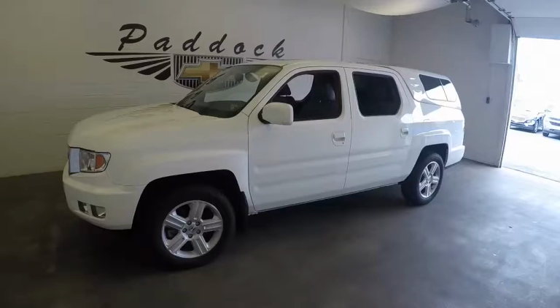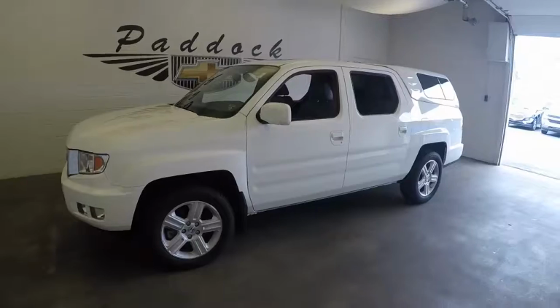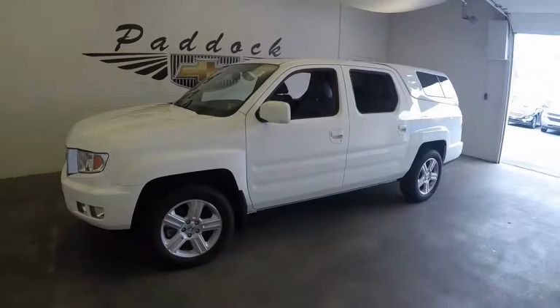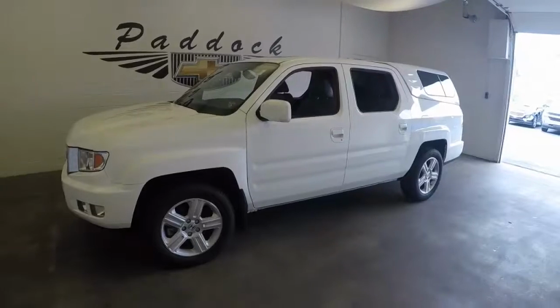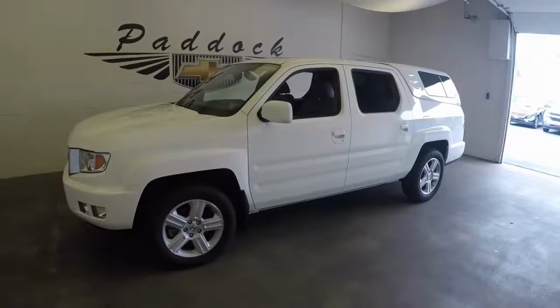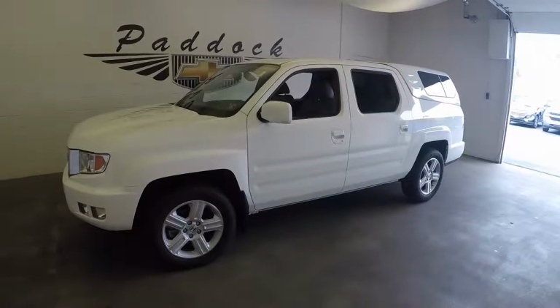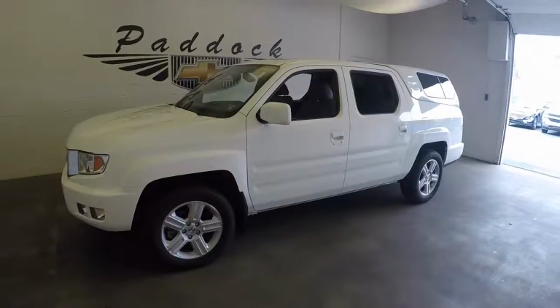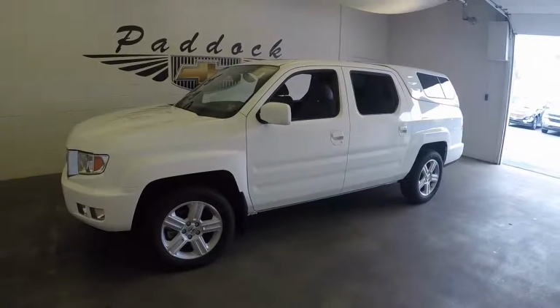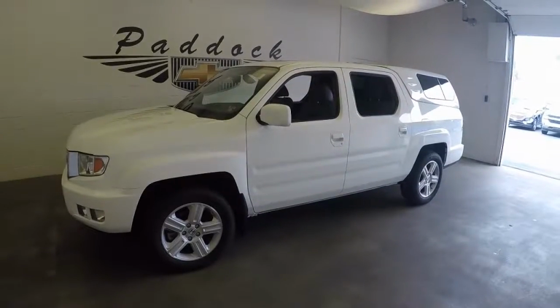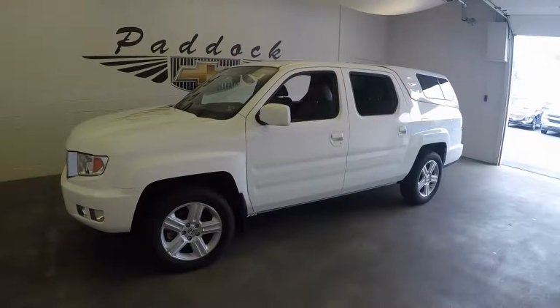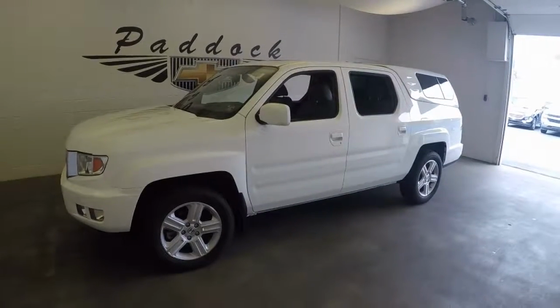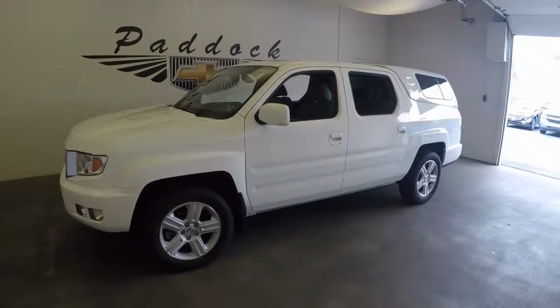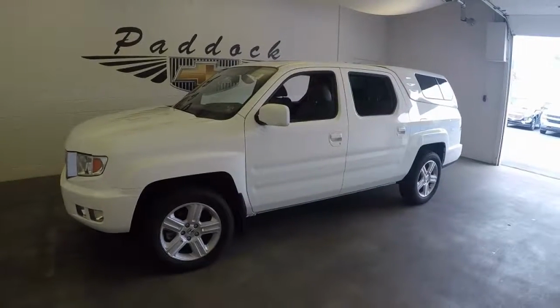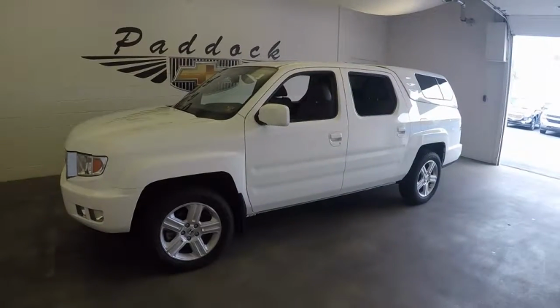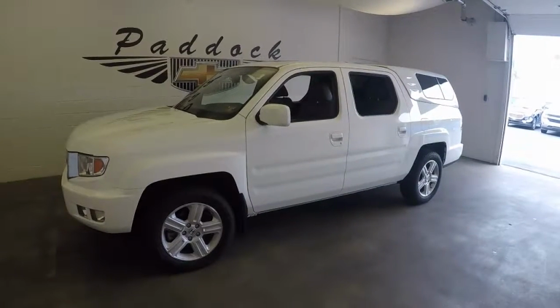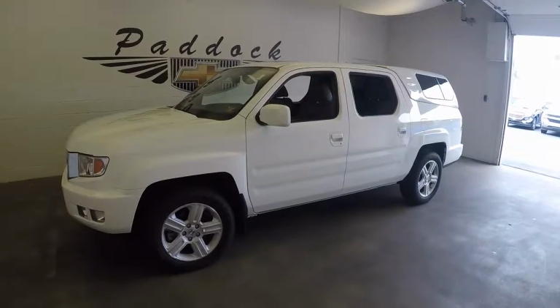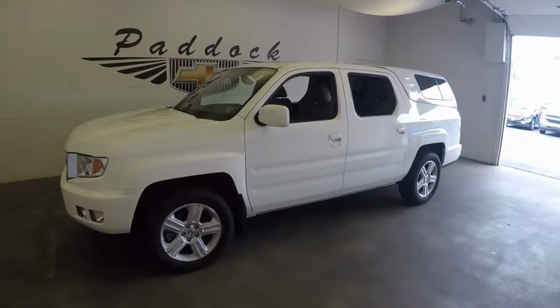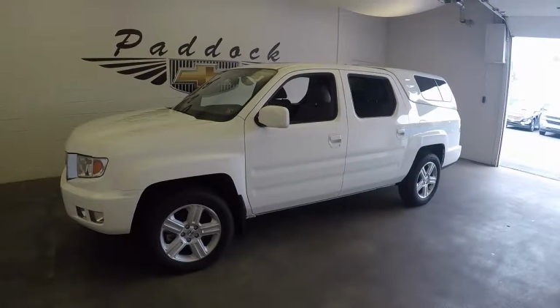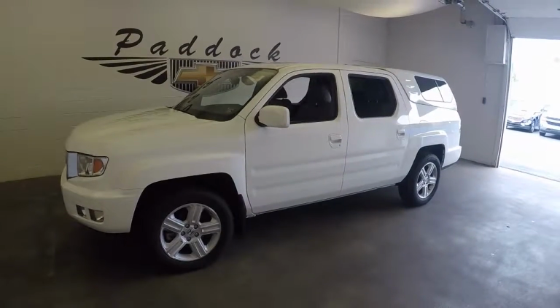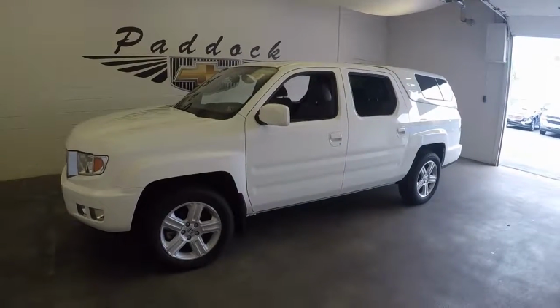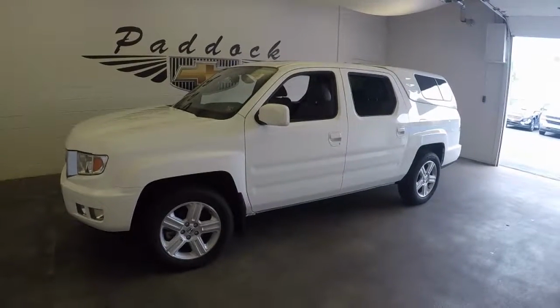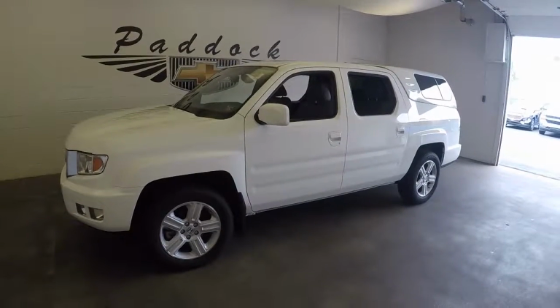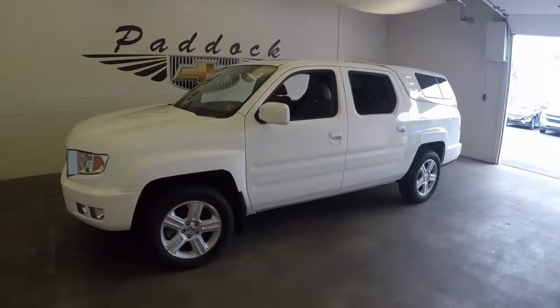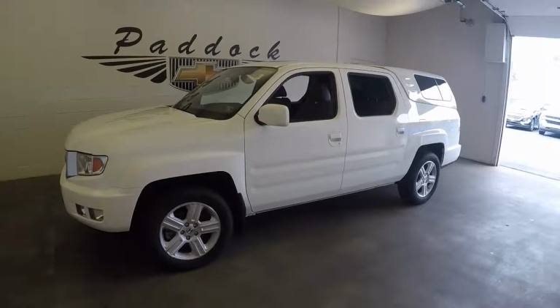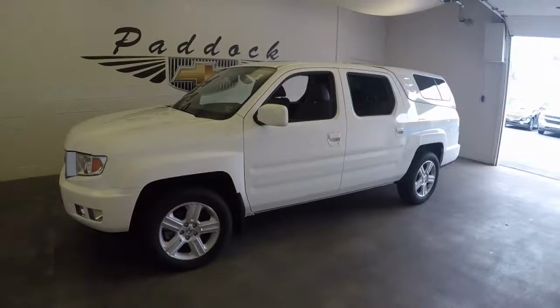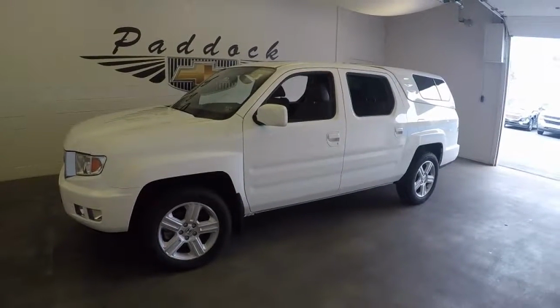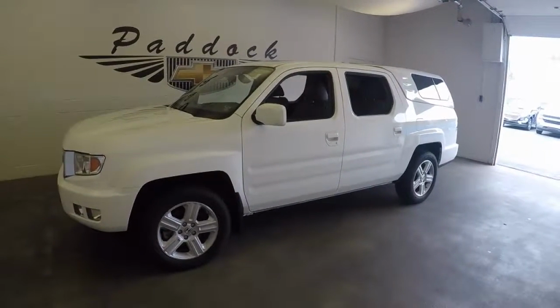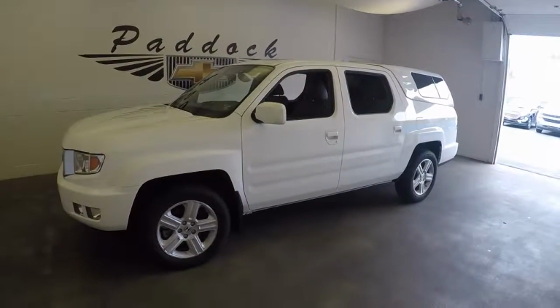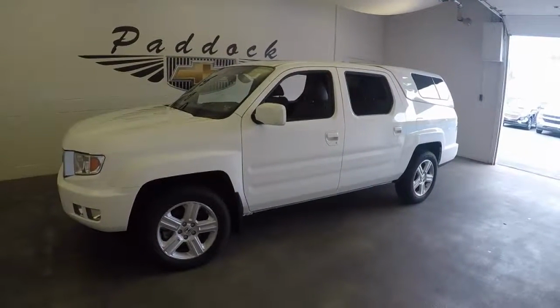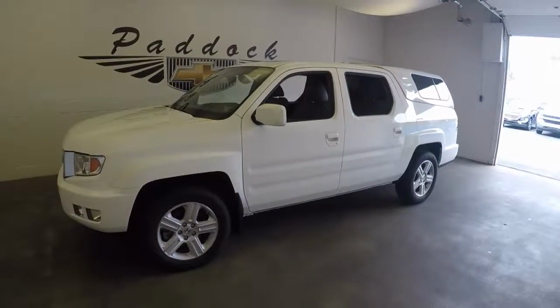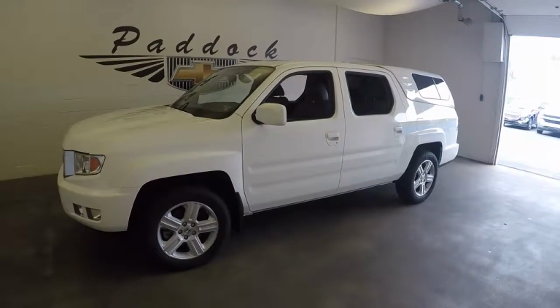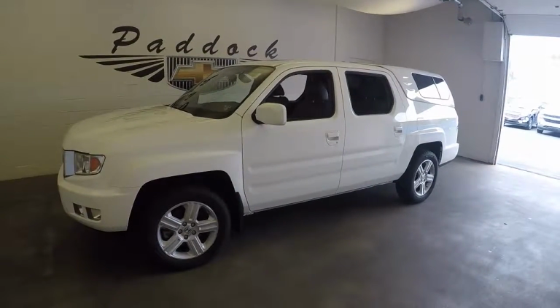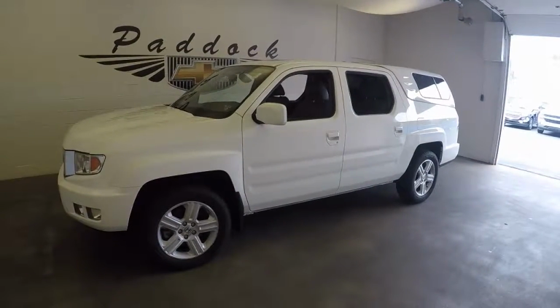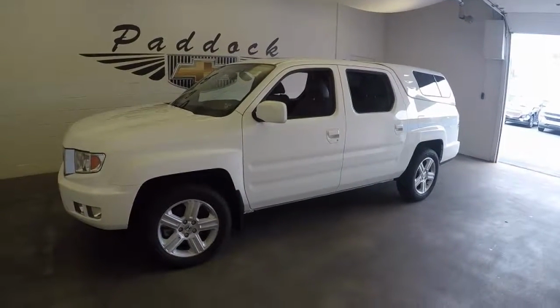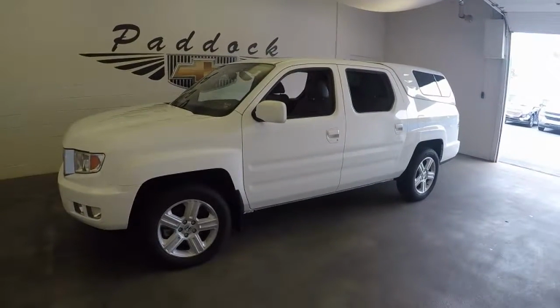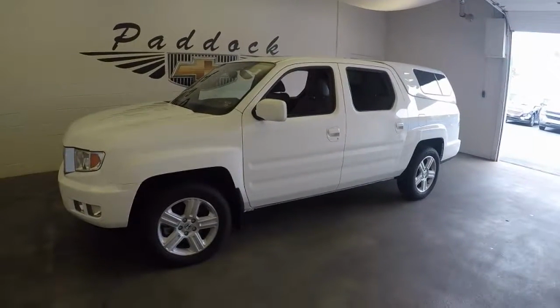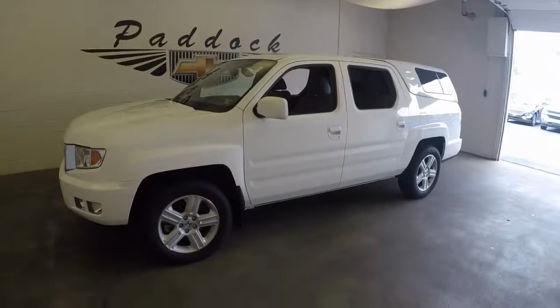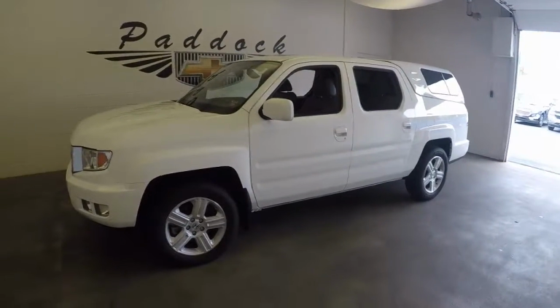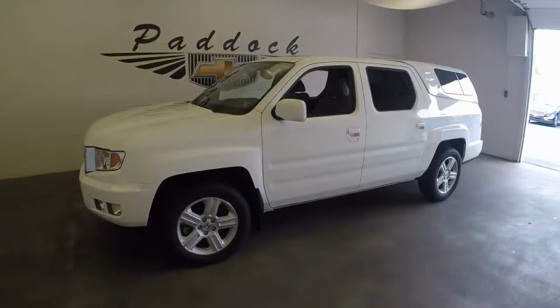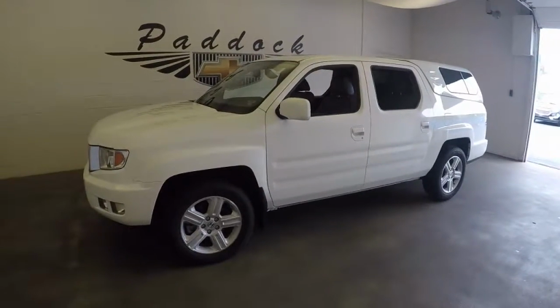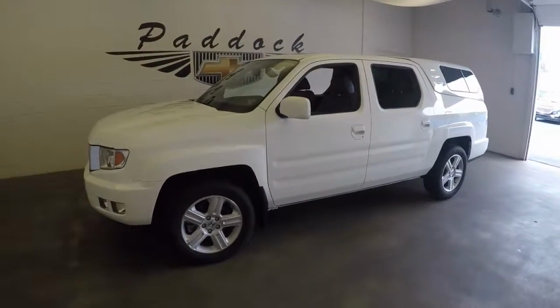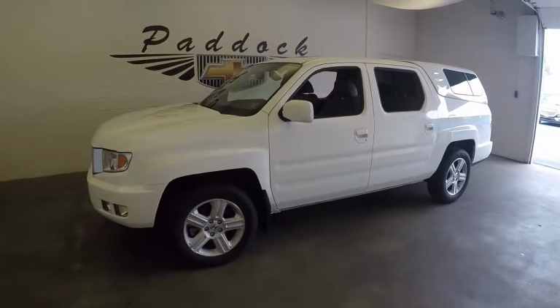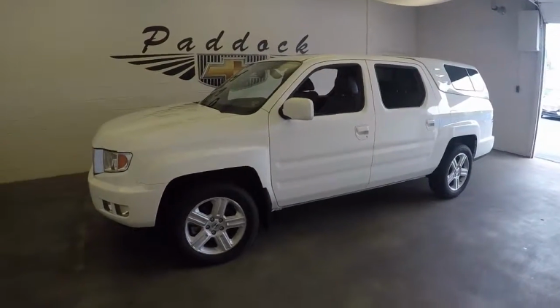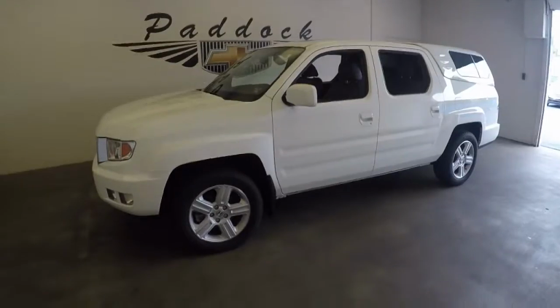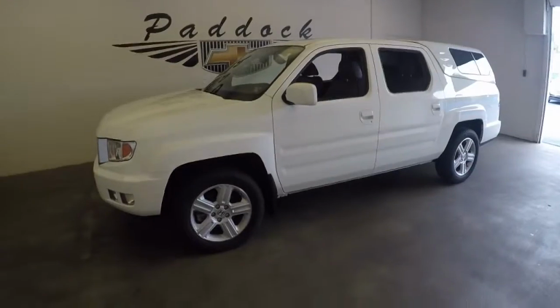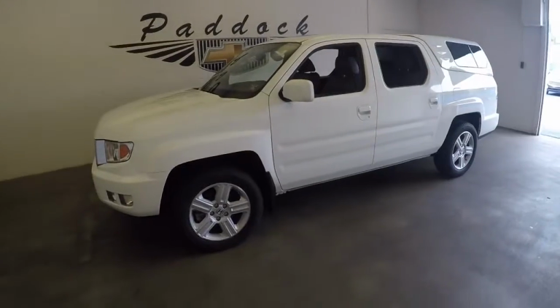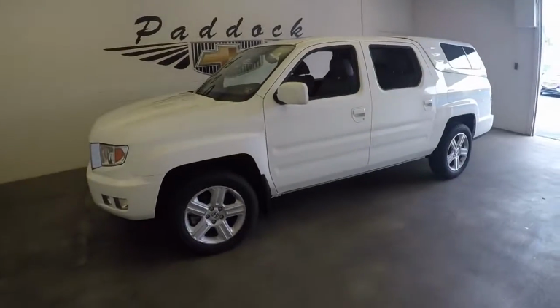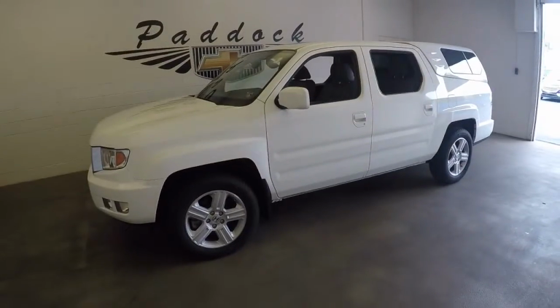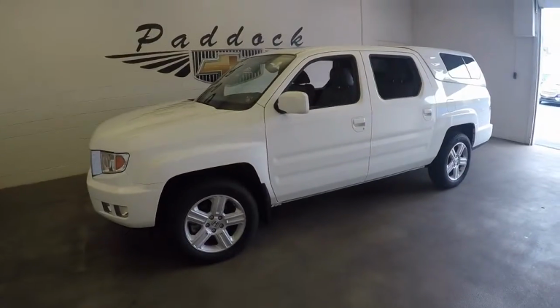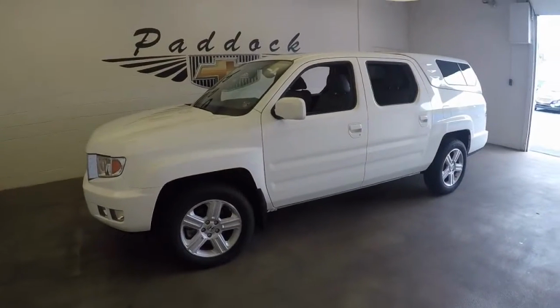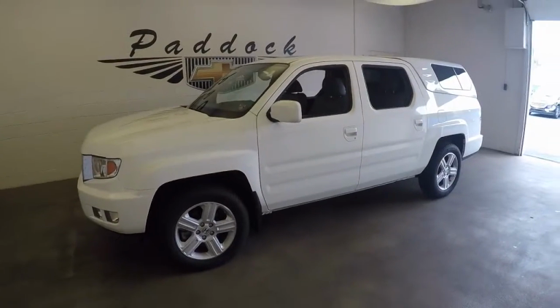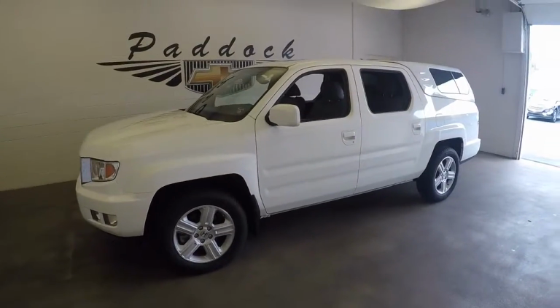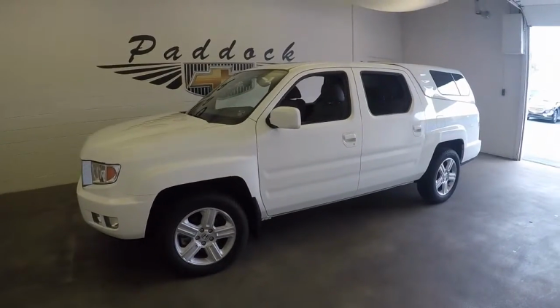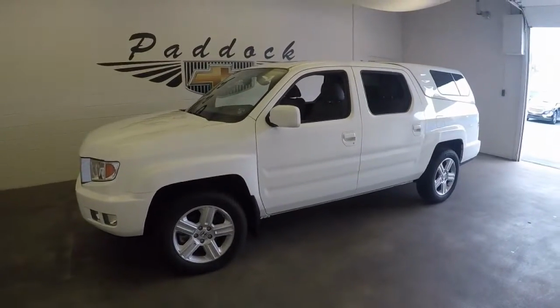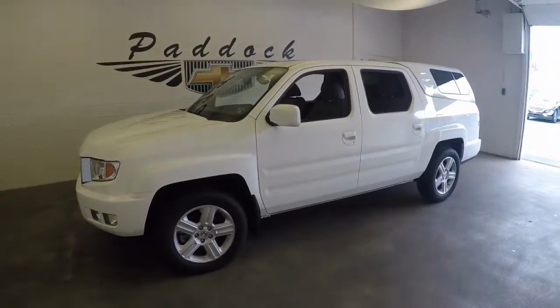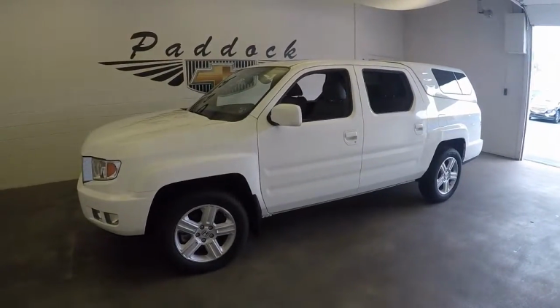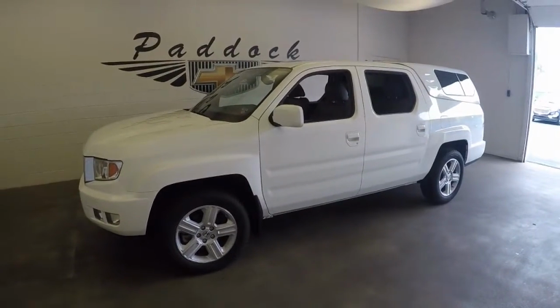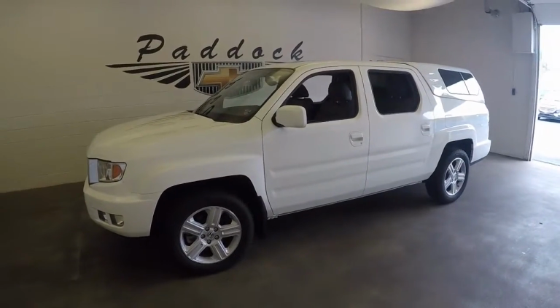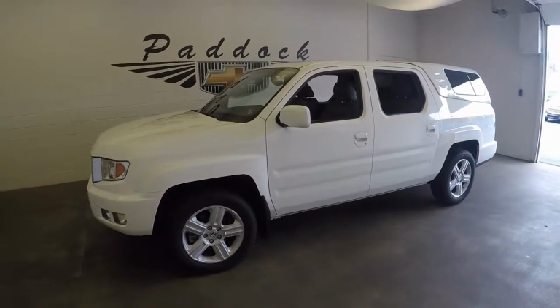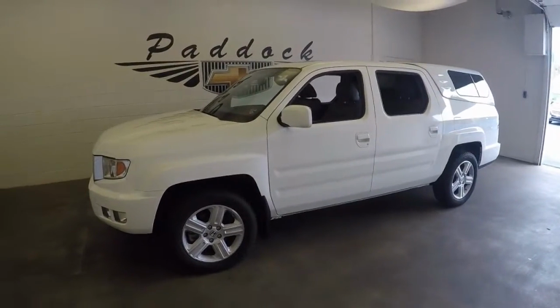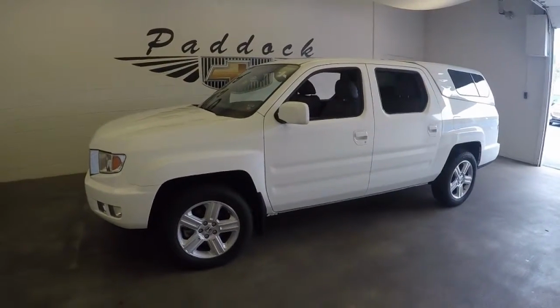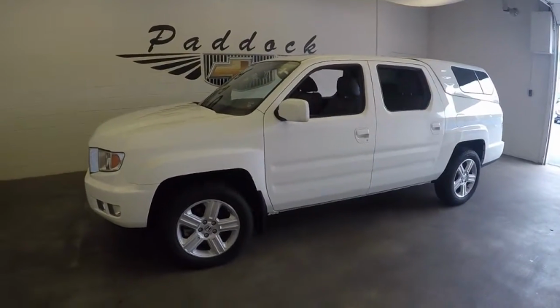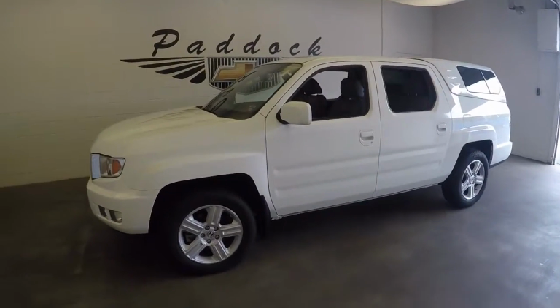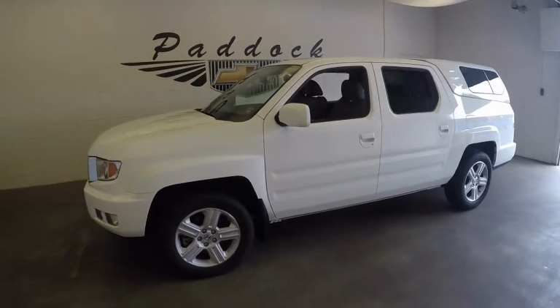2014 Honda Ridgeline, stock number 61929A. This is a 2014 Honda Ridgeline.